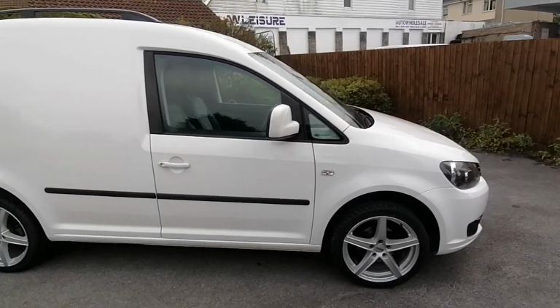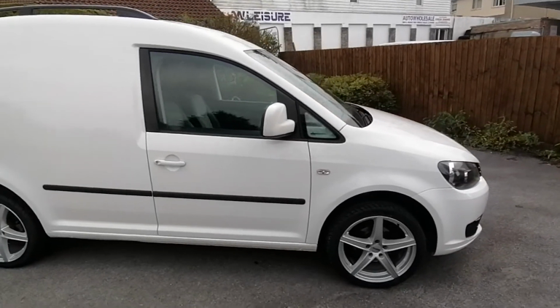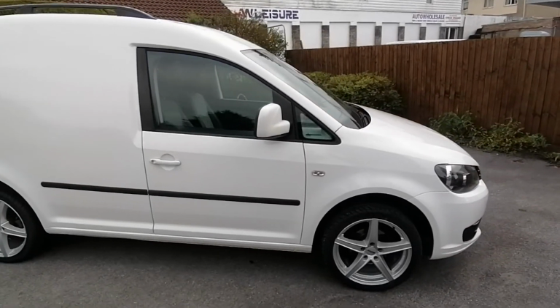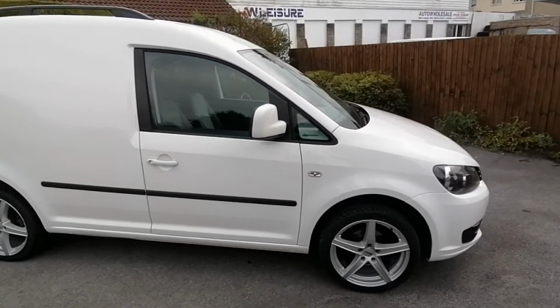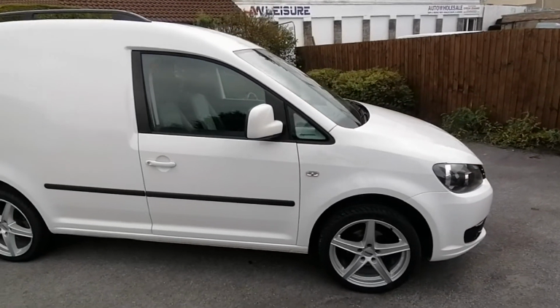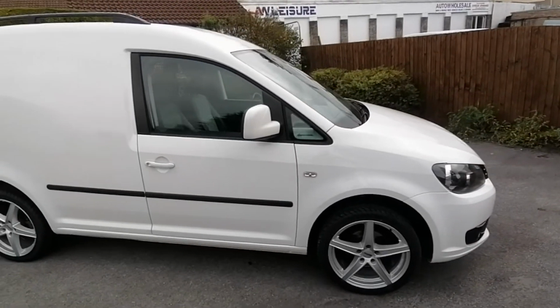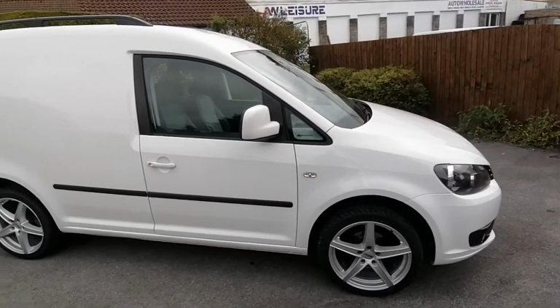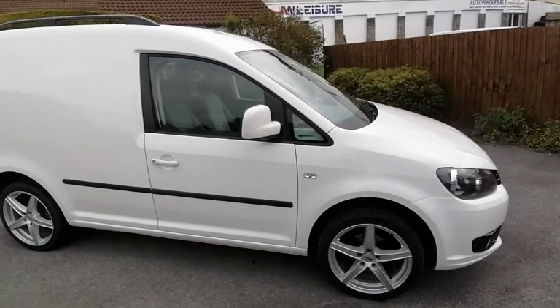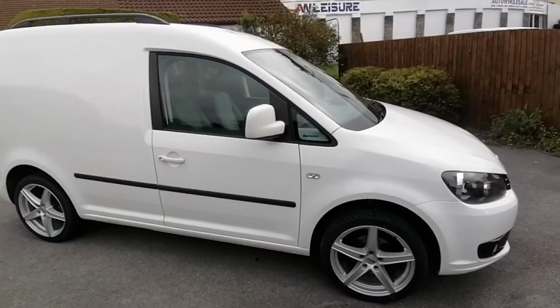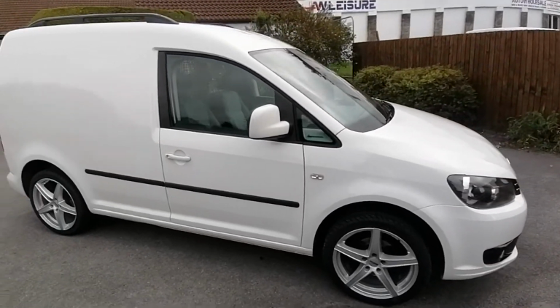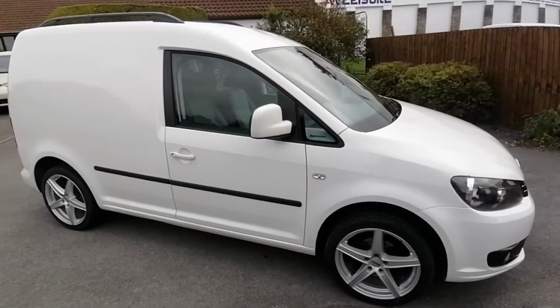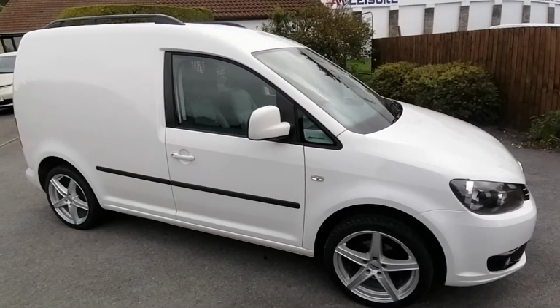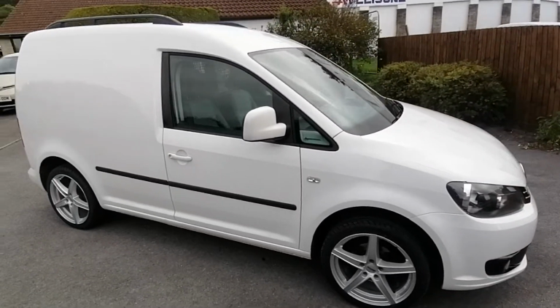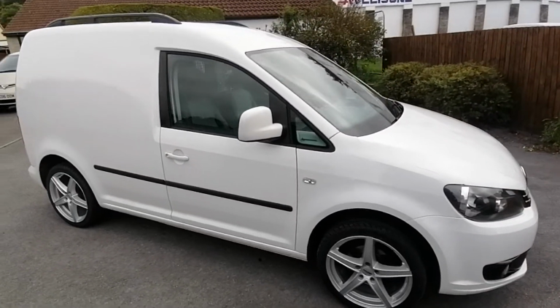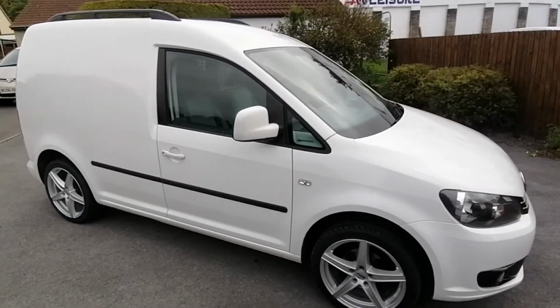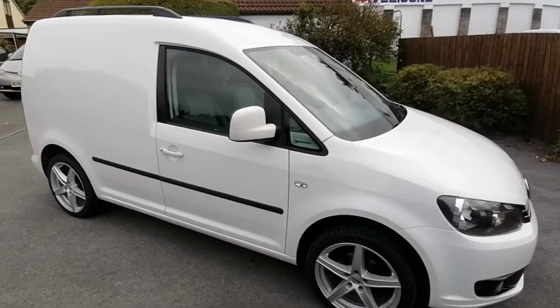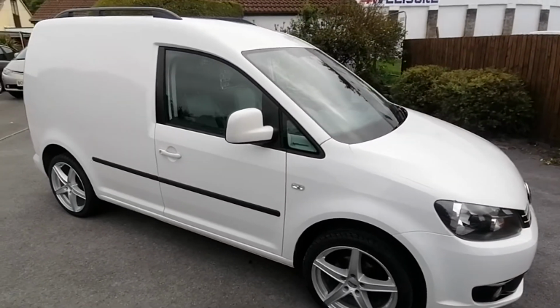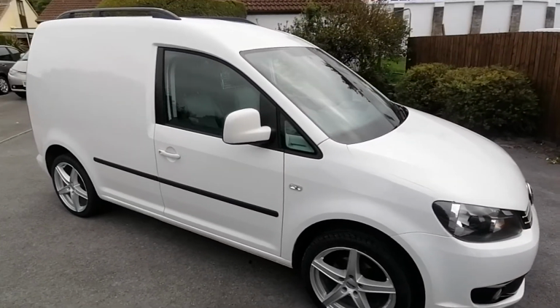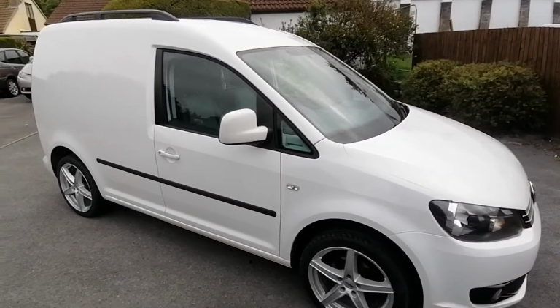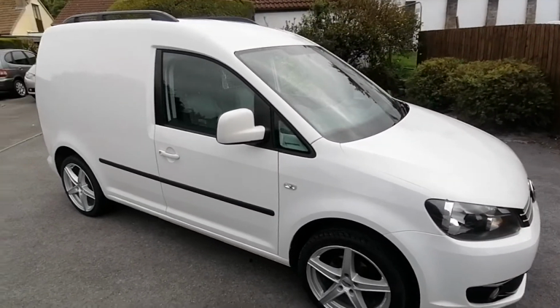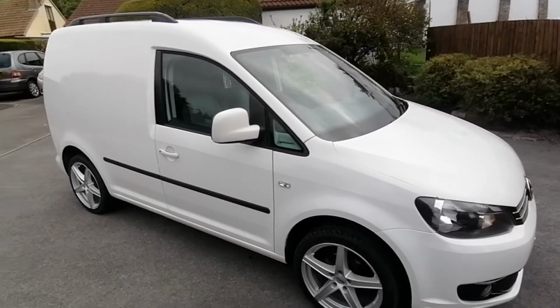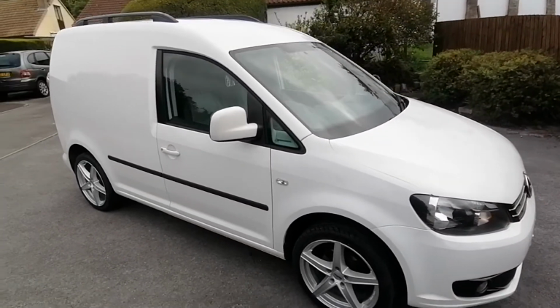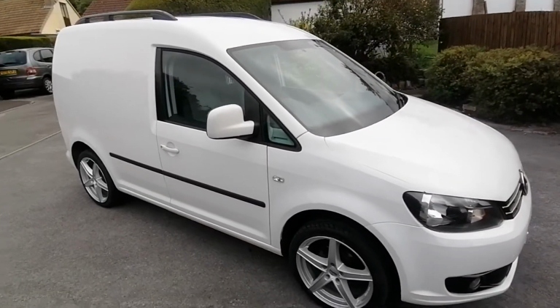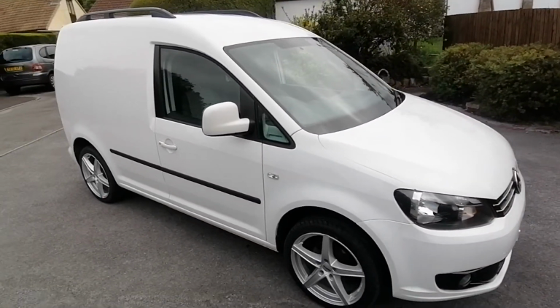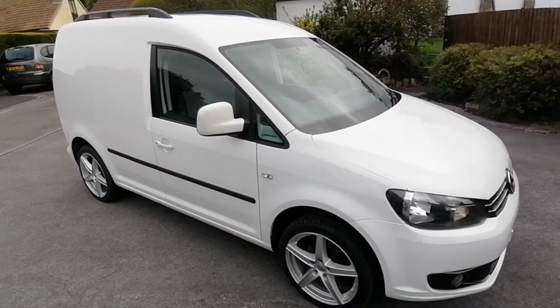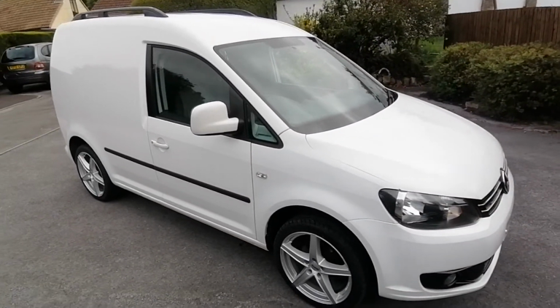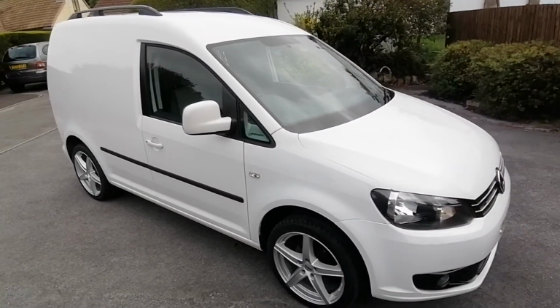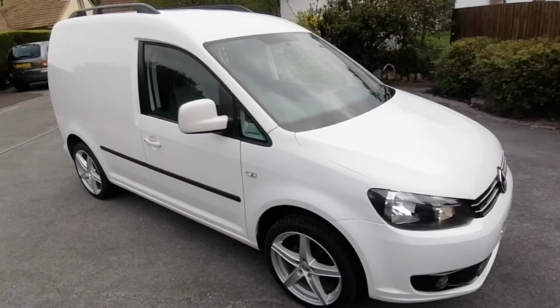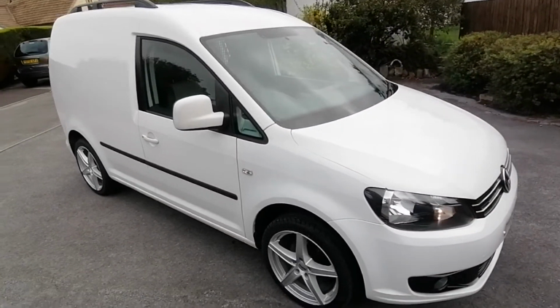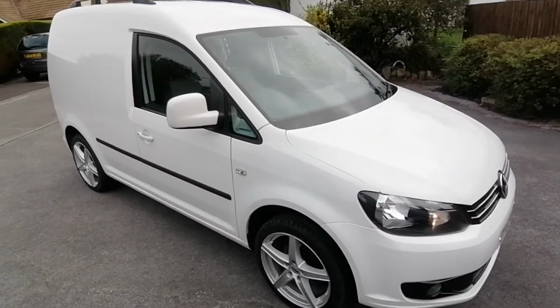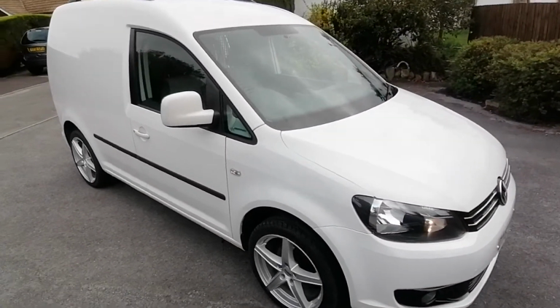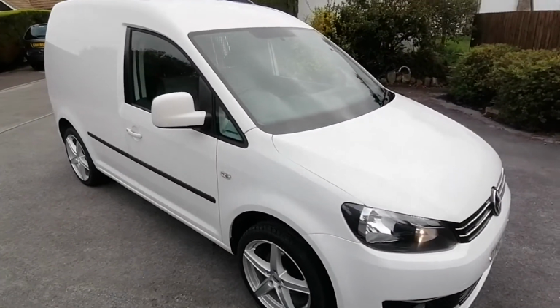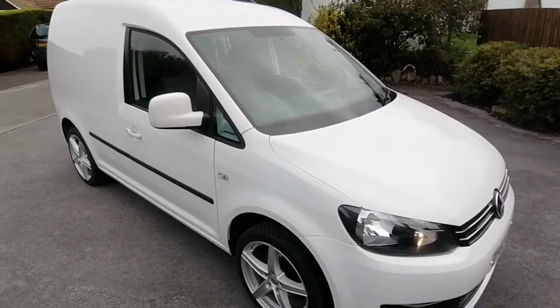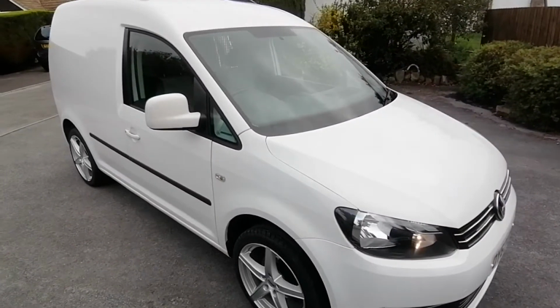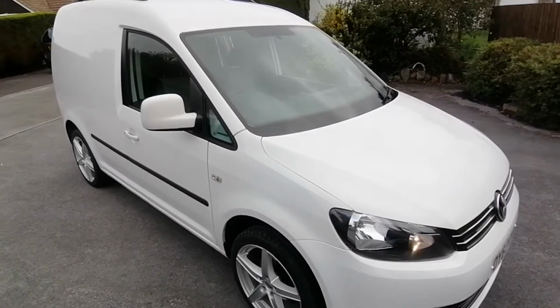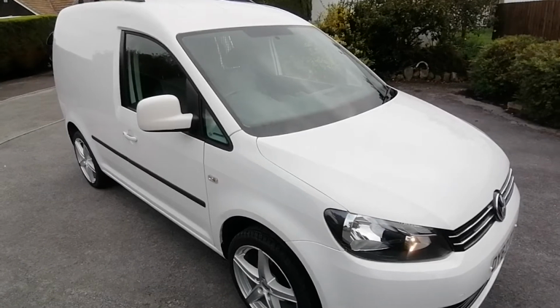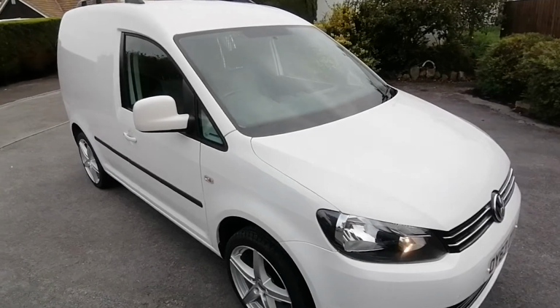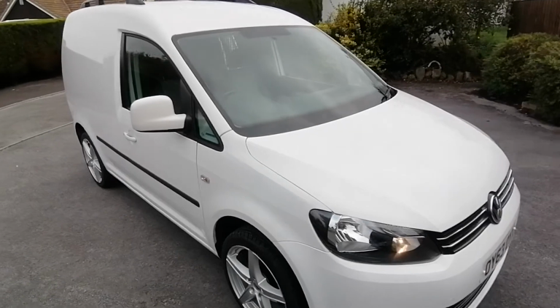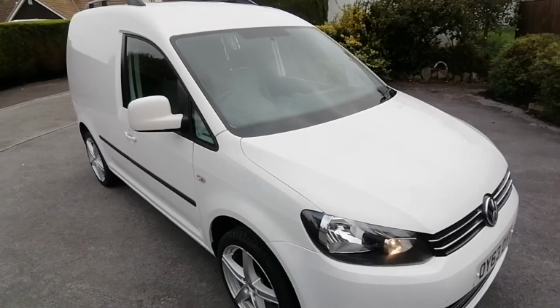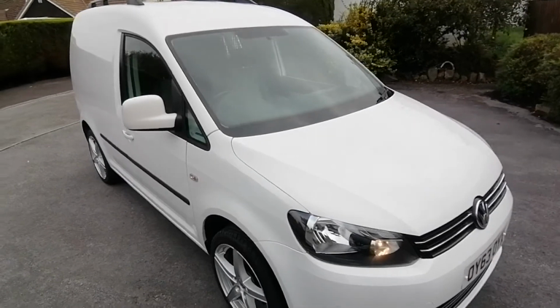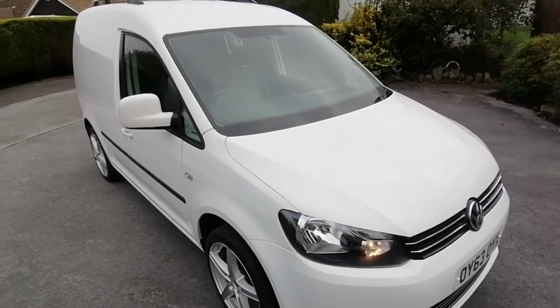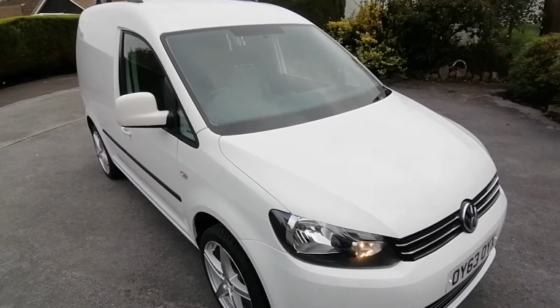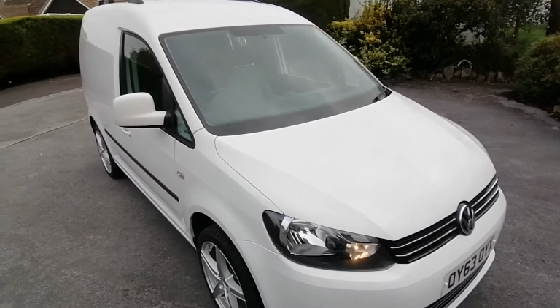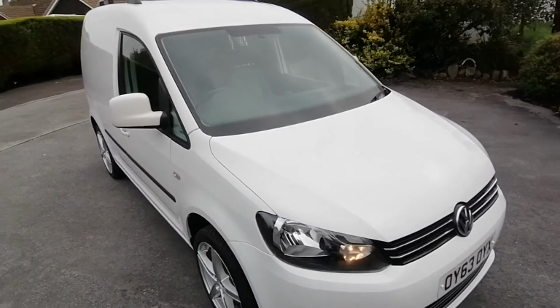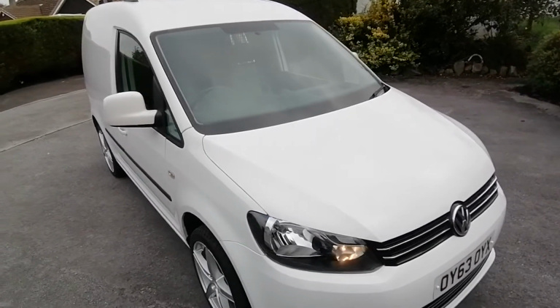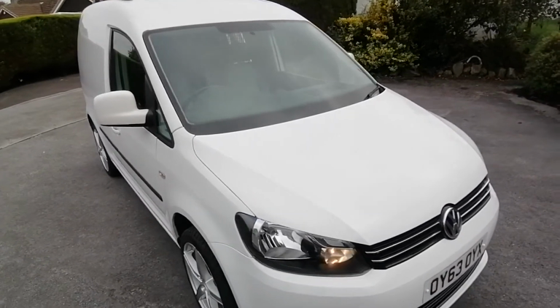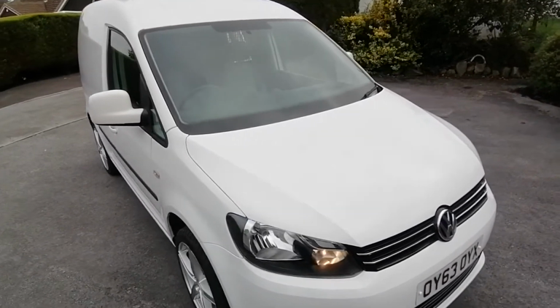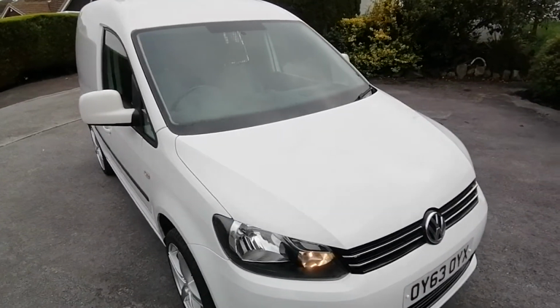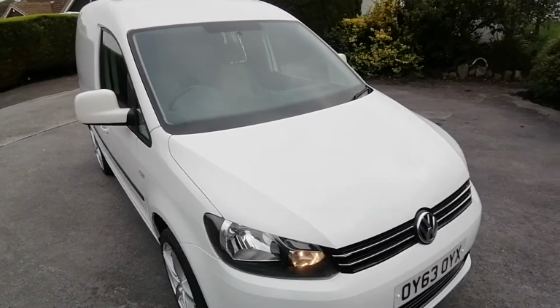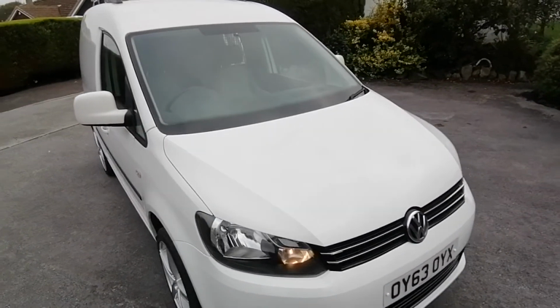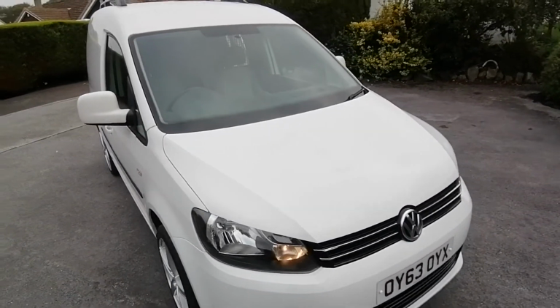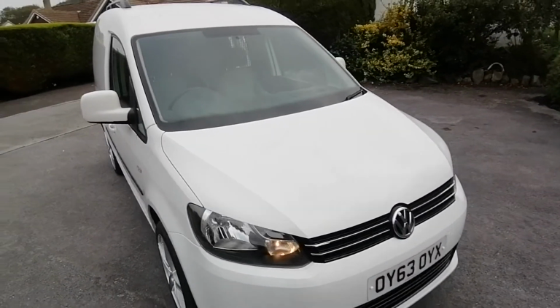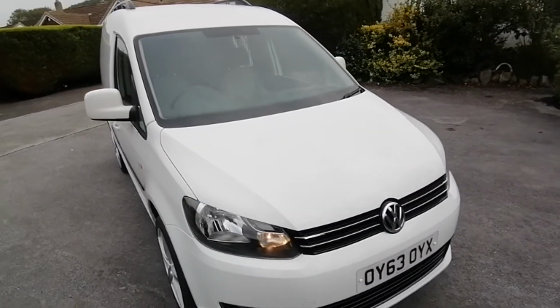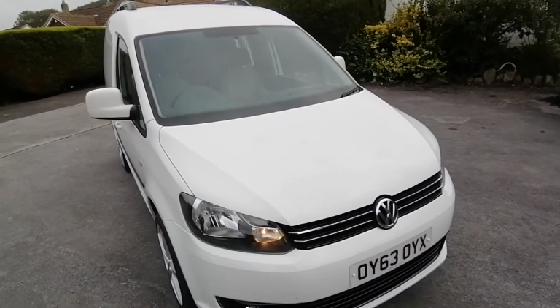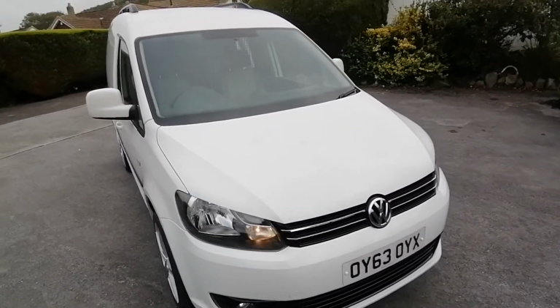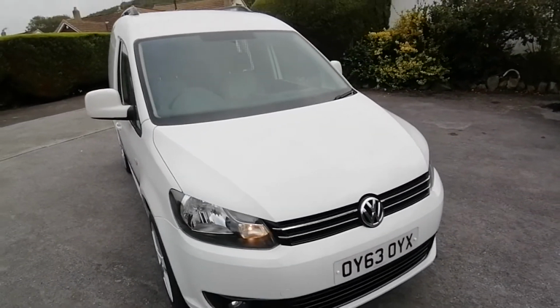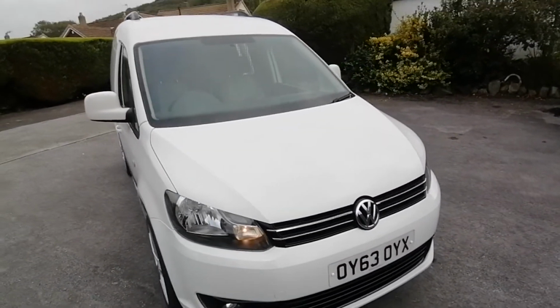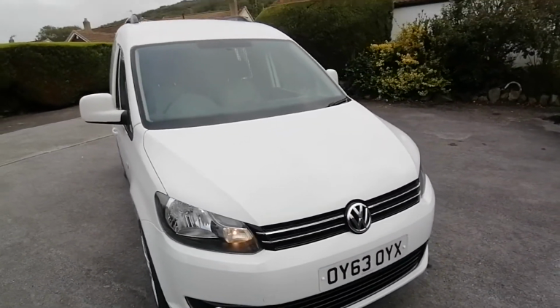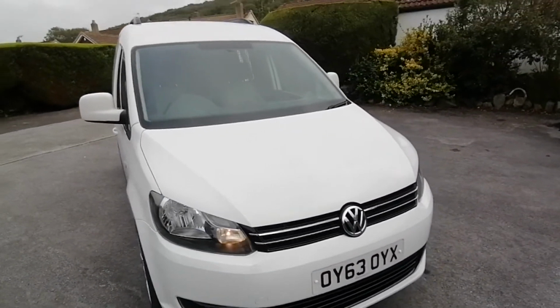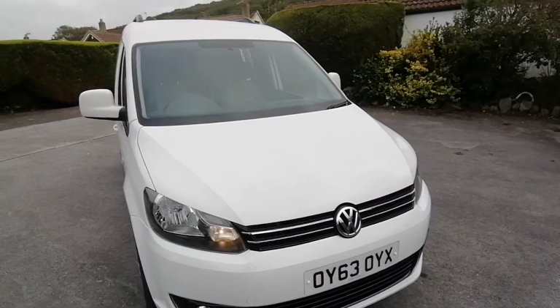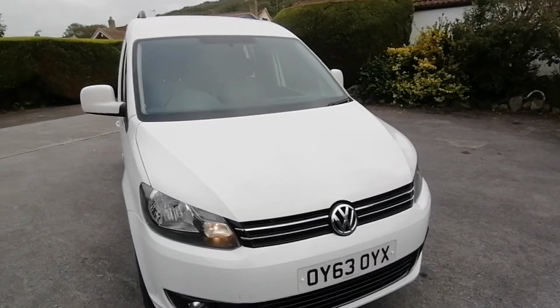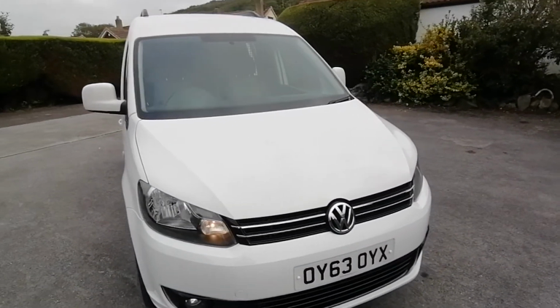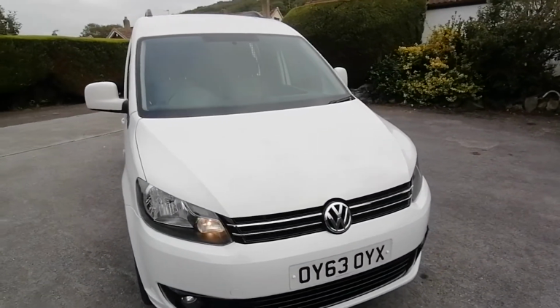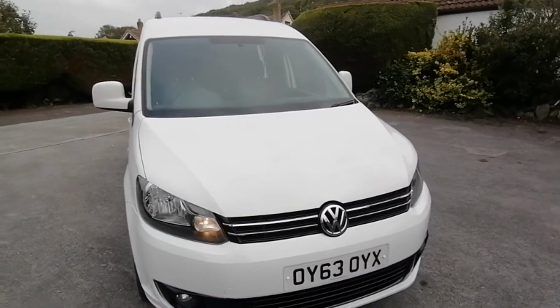If you'd like any more information on this van, please come and see me, Paul at Auto Wholesale. Thanks very much for your time.